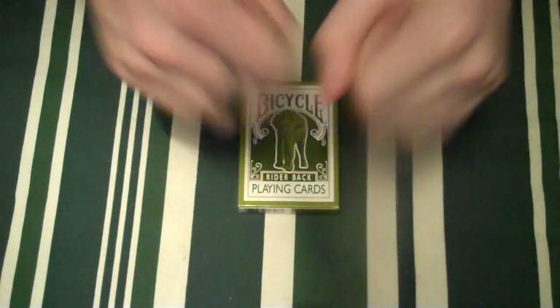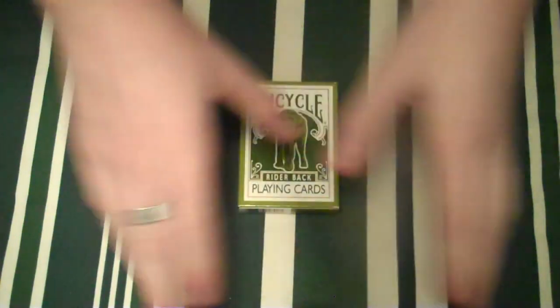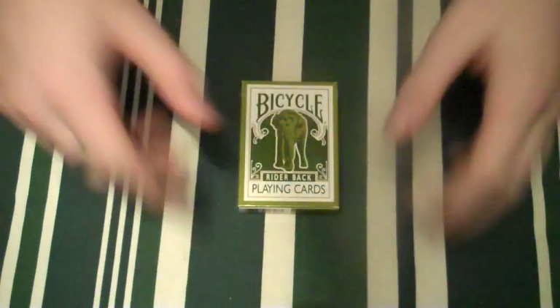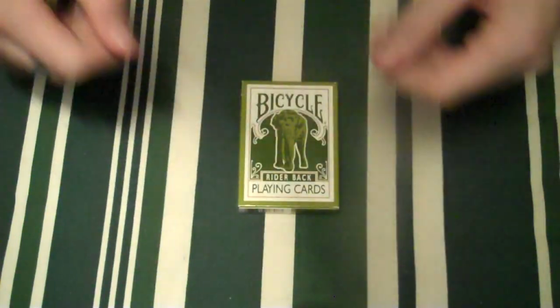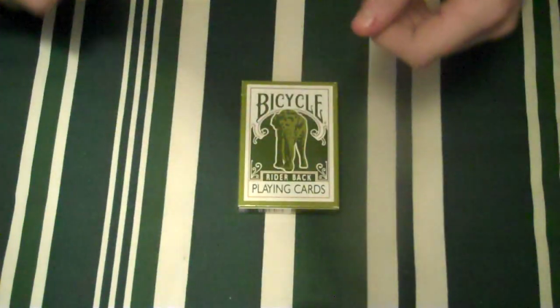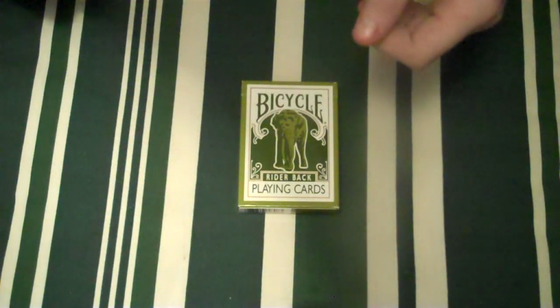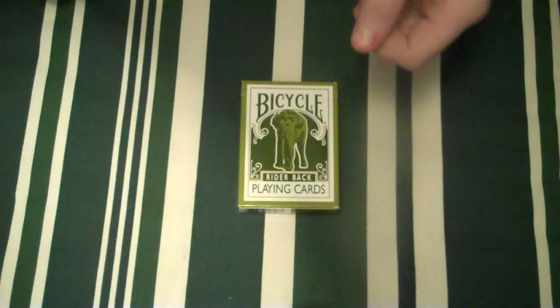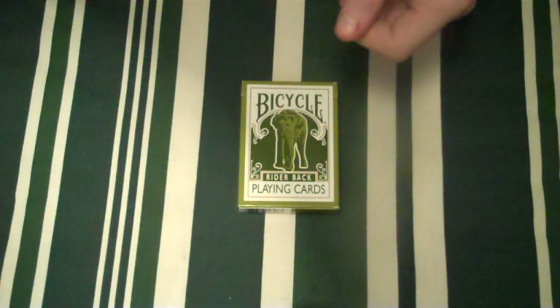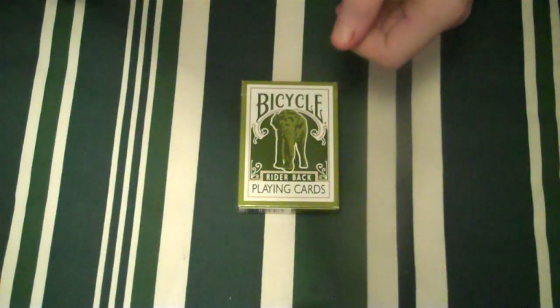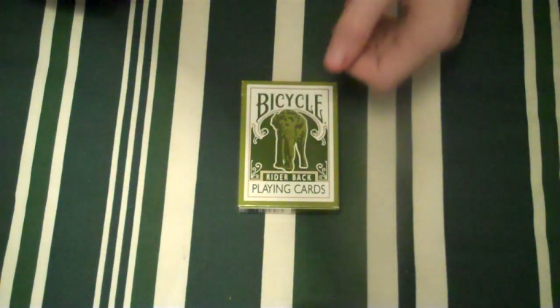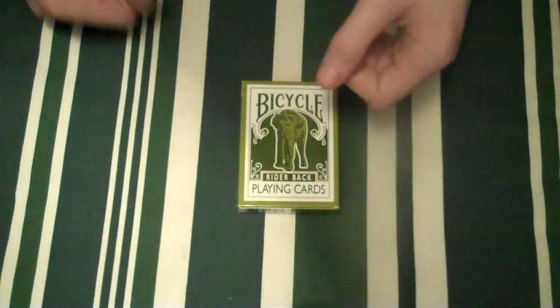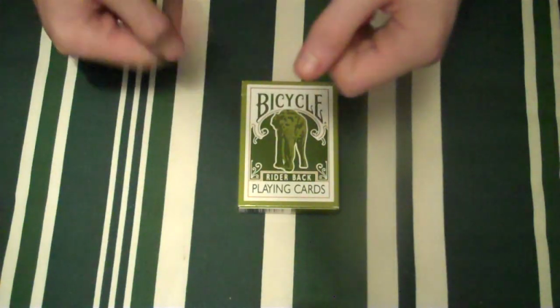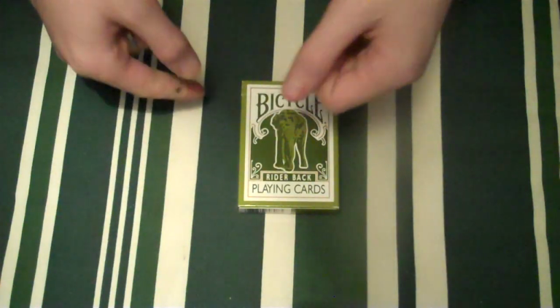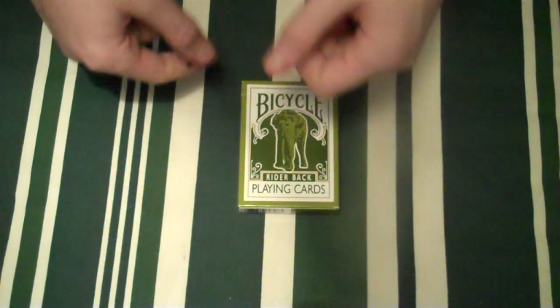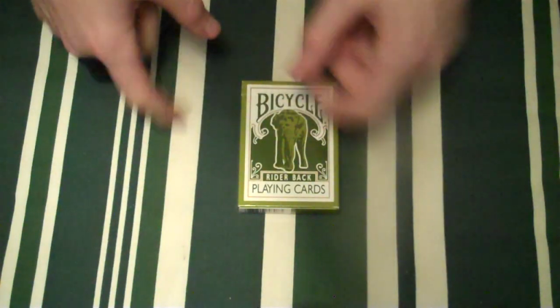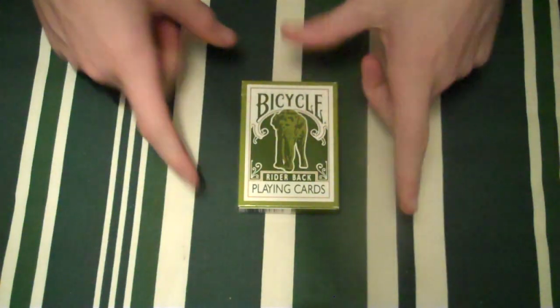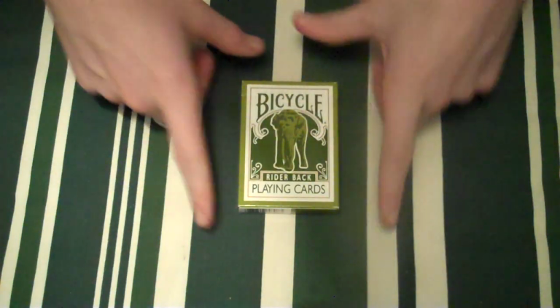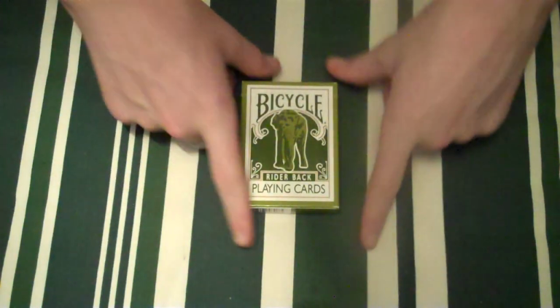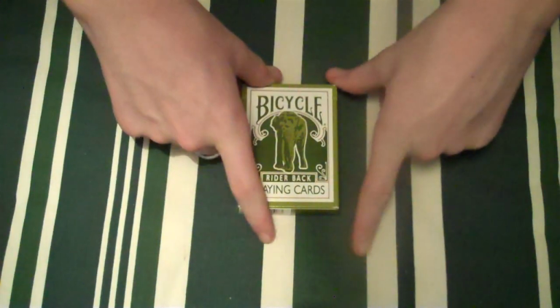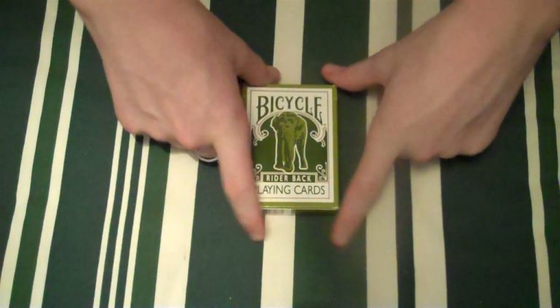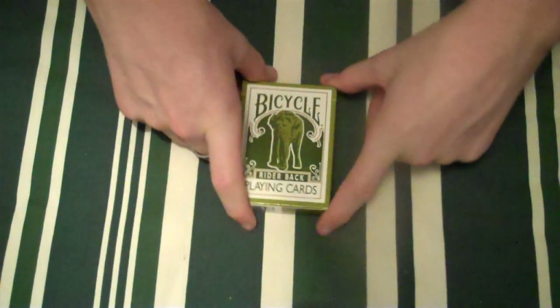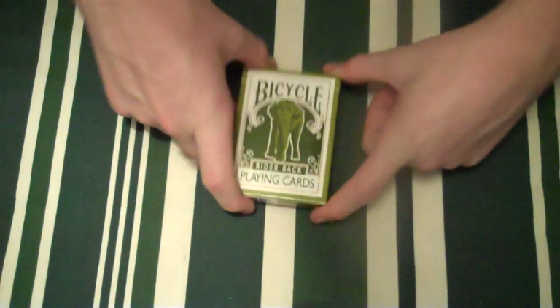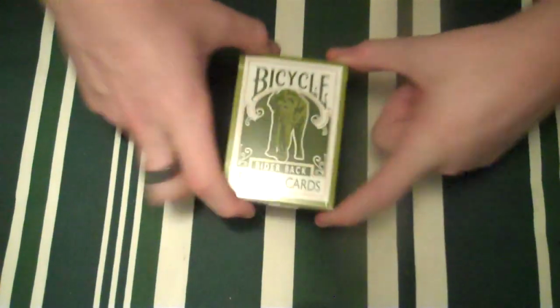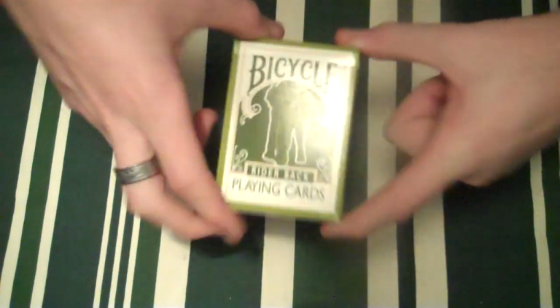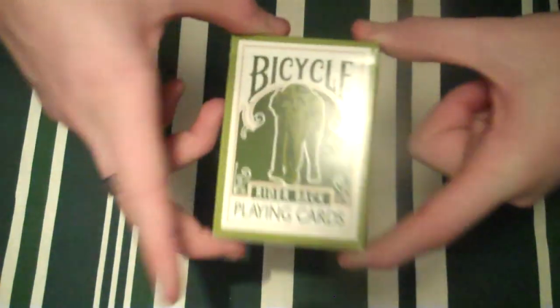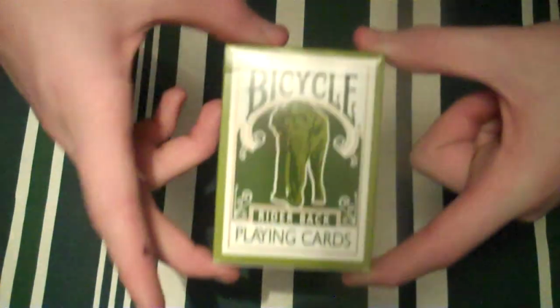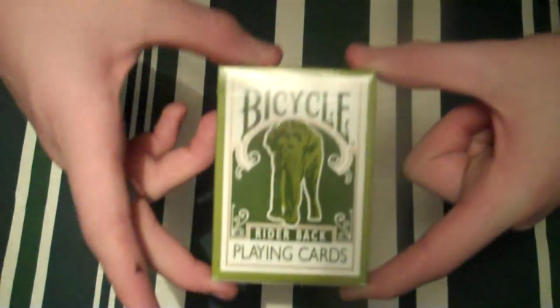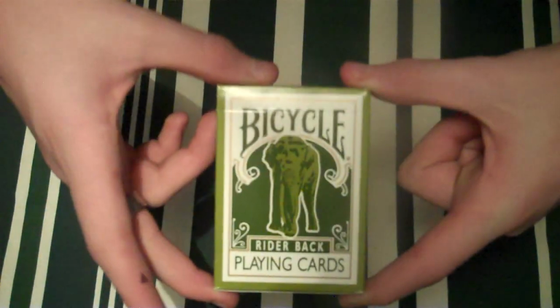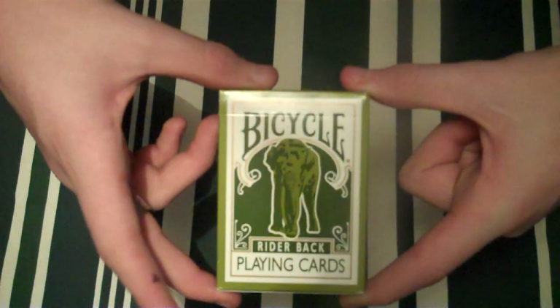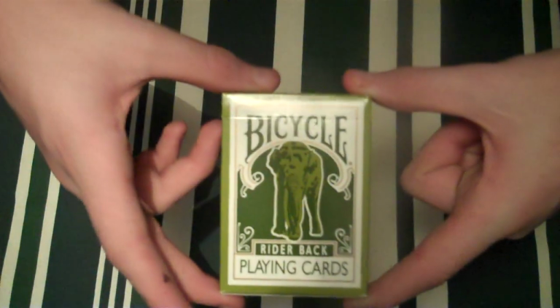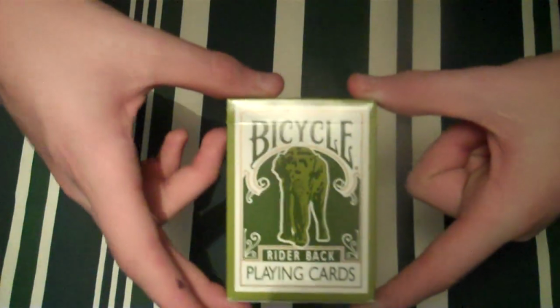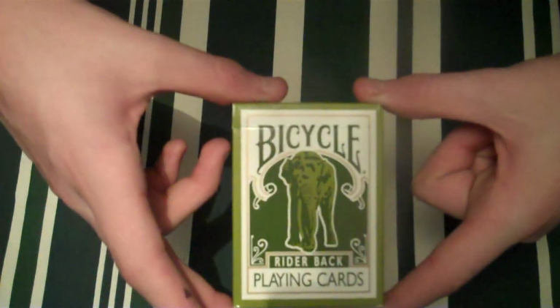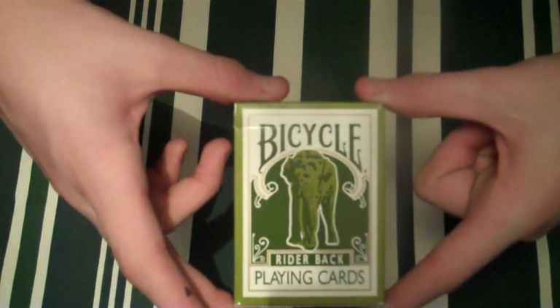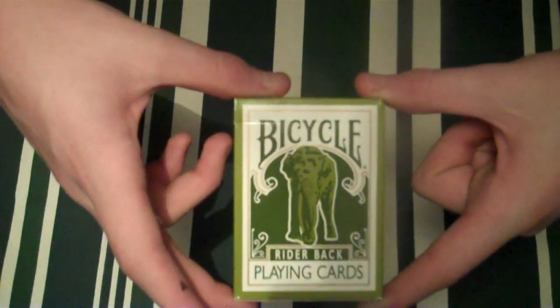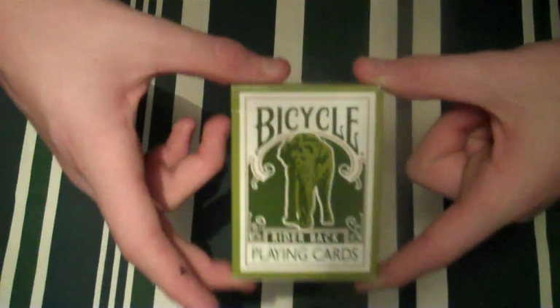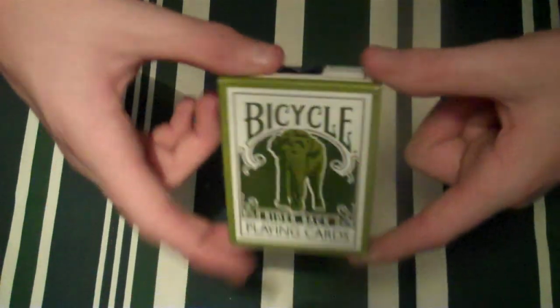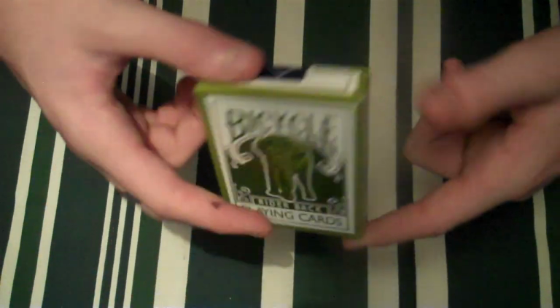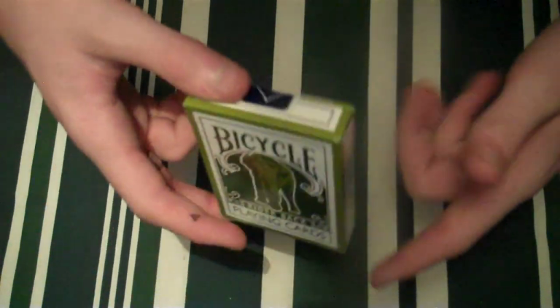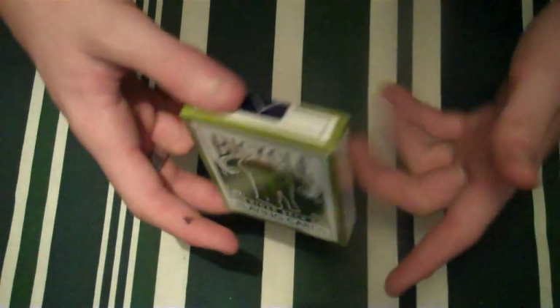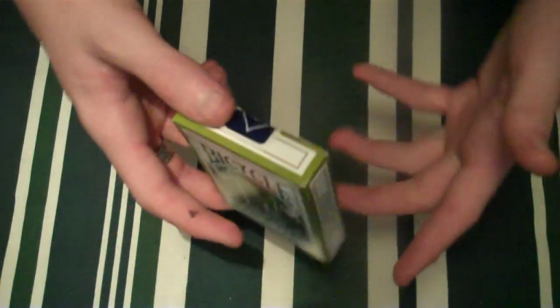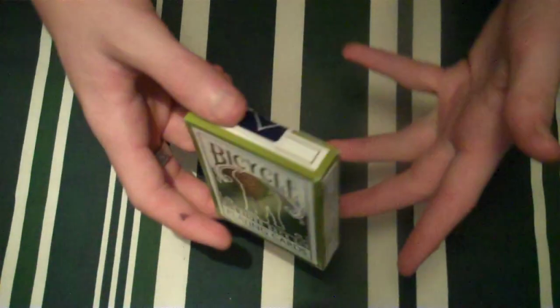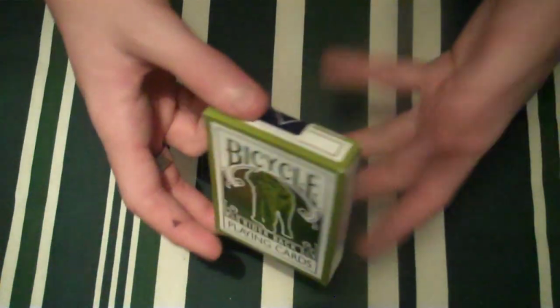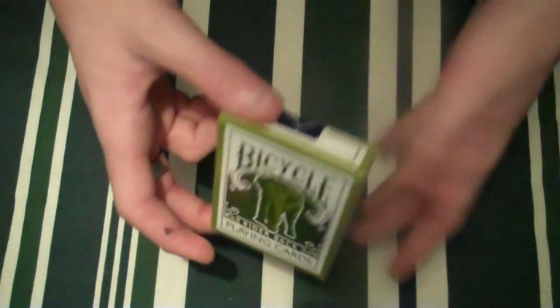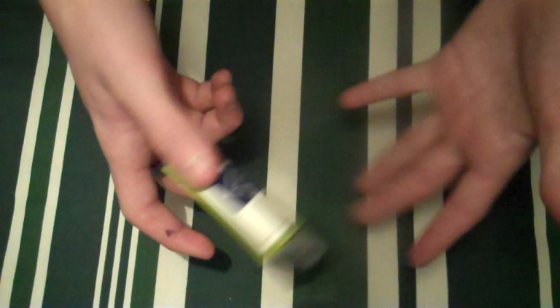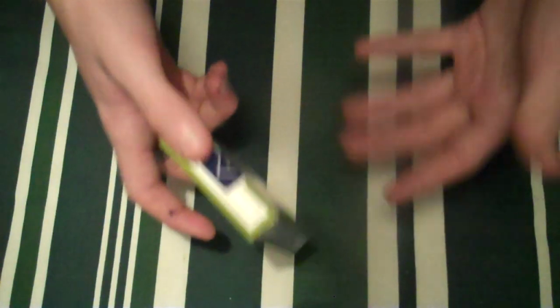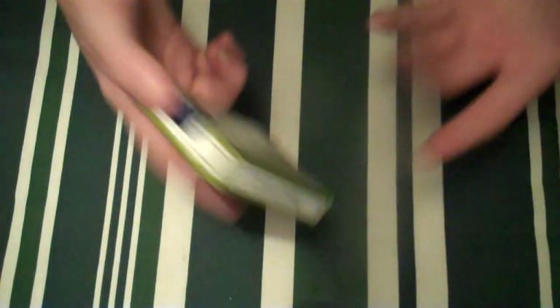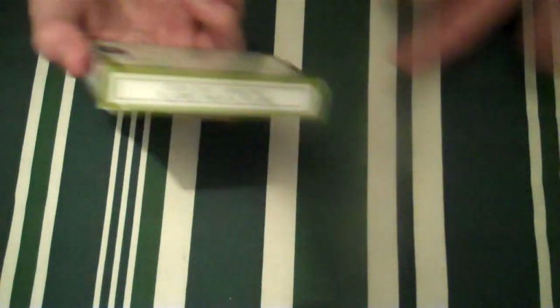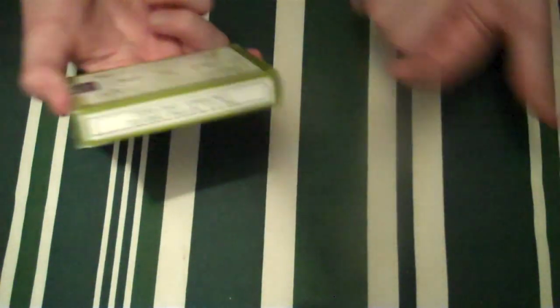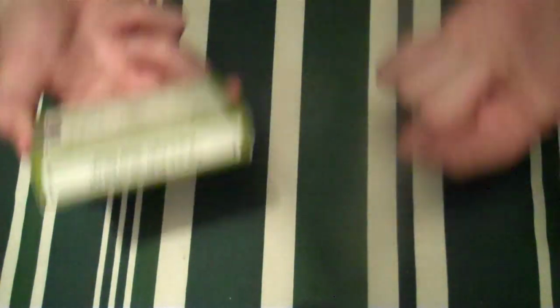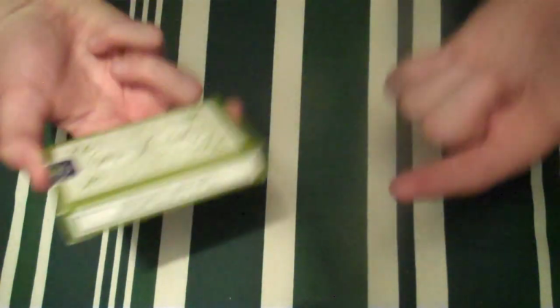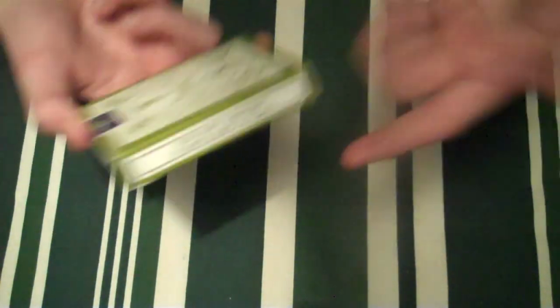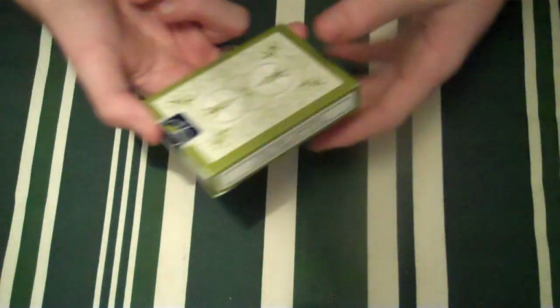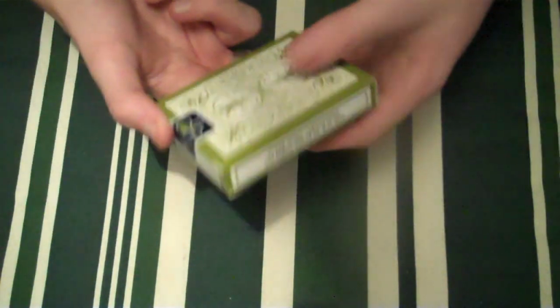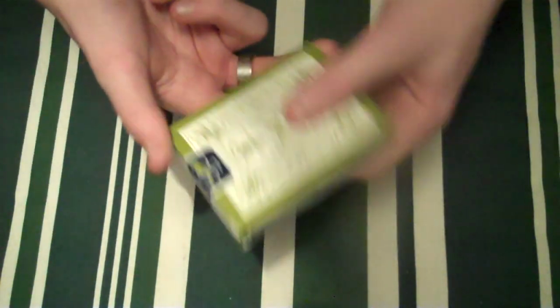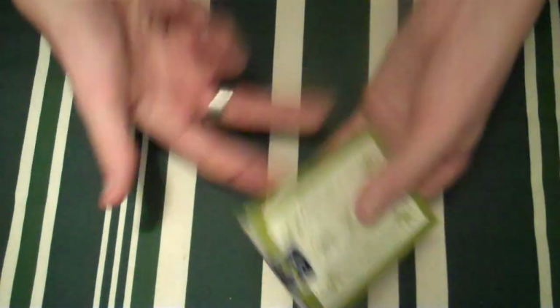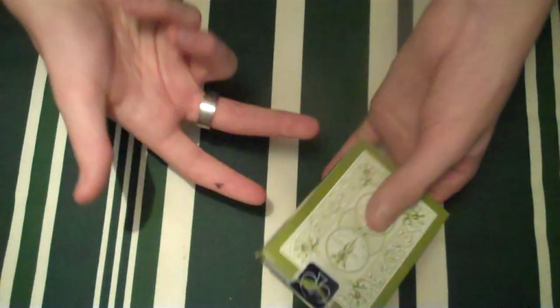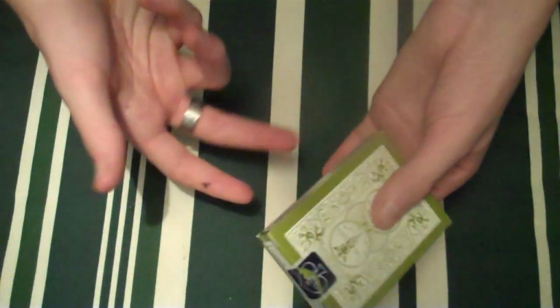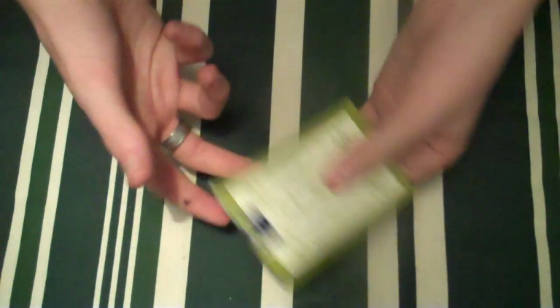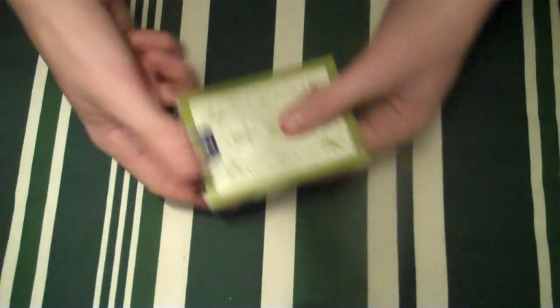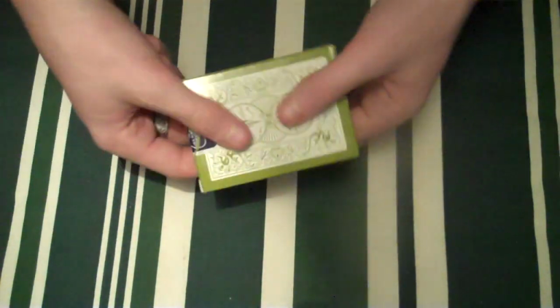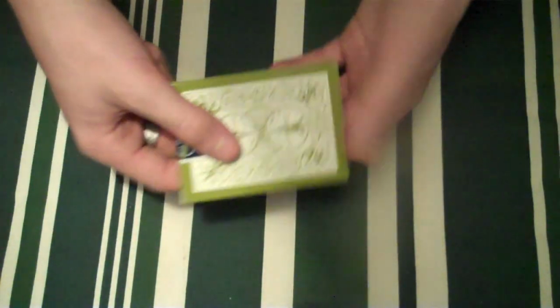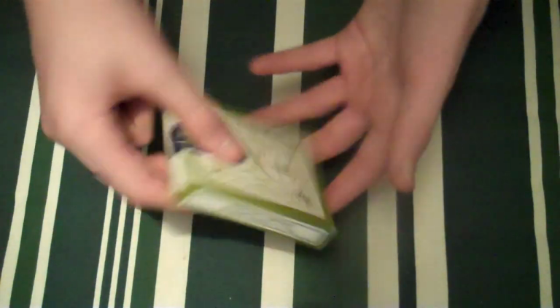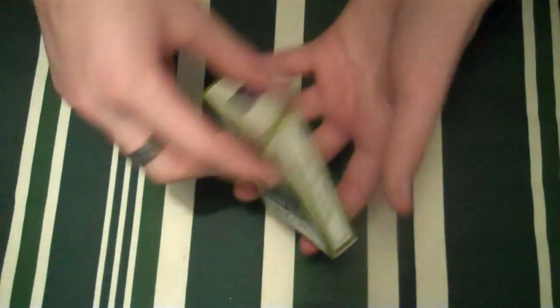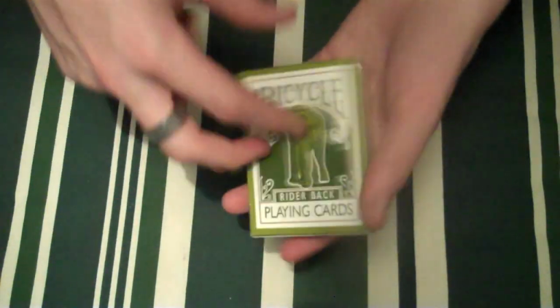Hello everybody, TheCardist here, welcome to the video today. This is a review on the Bicycle Elephant — the title or name I can't quite pronounce it.